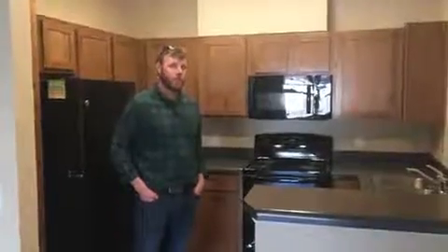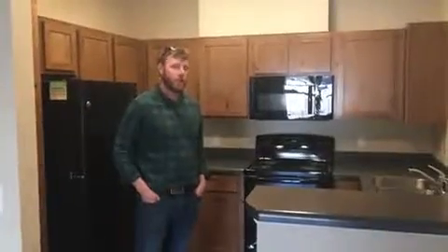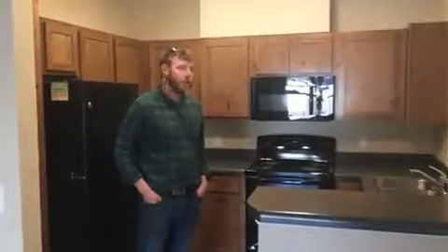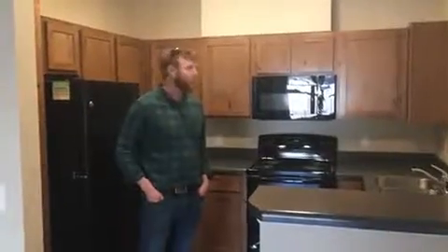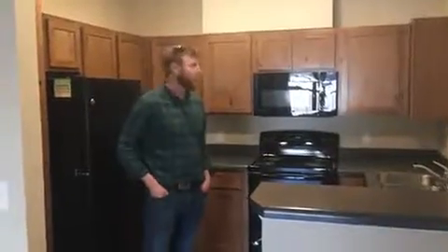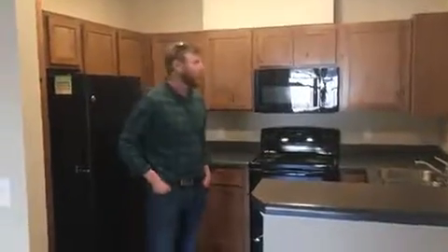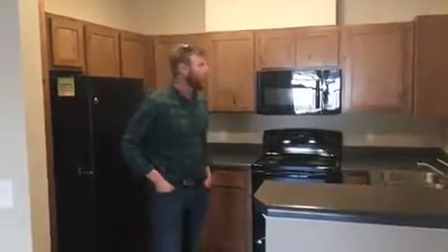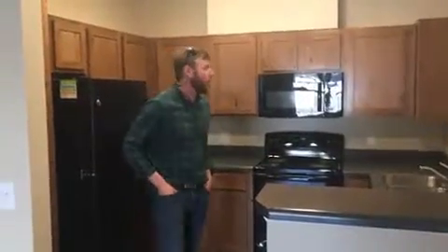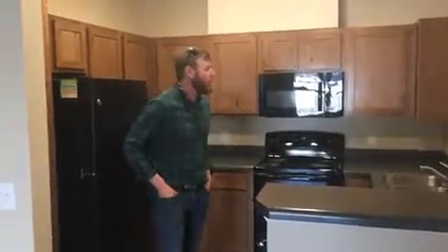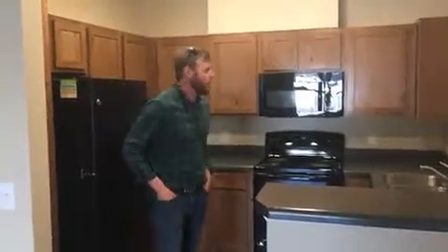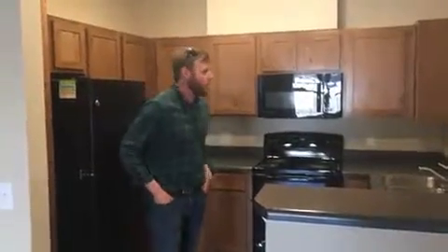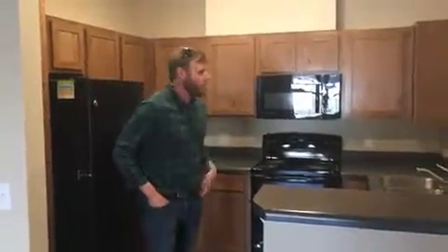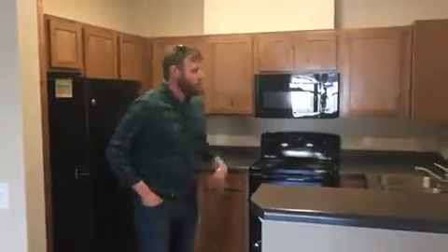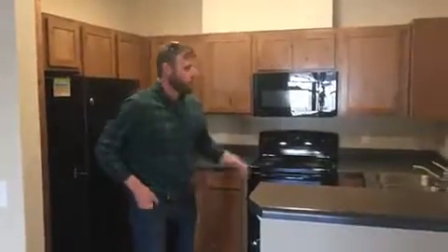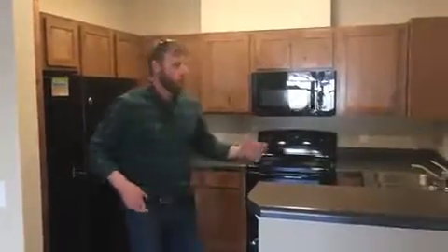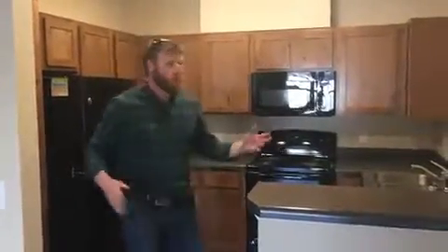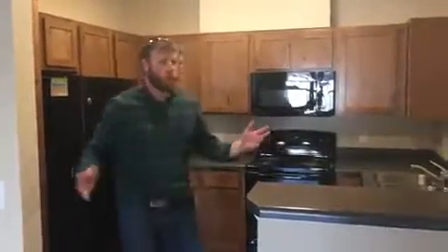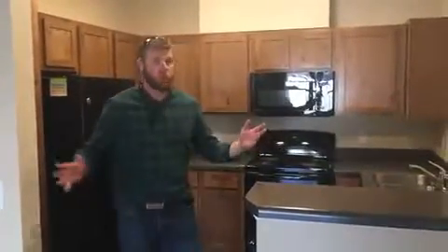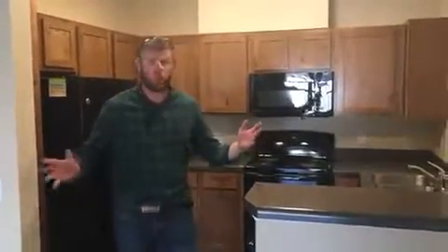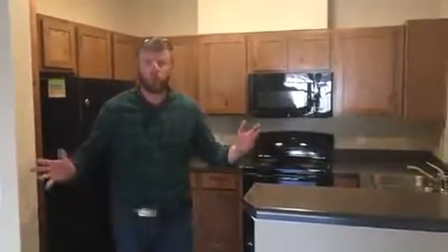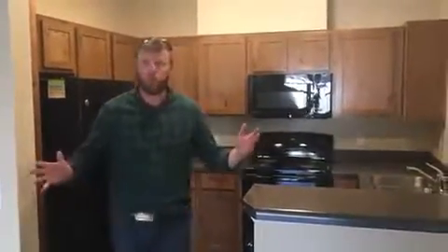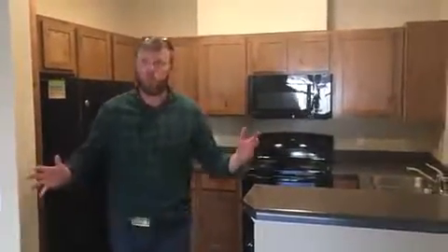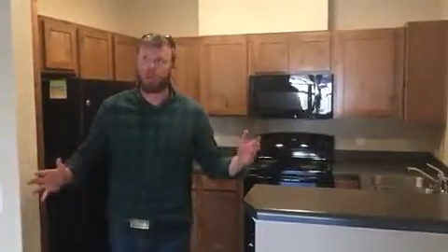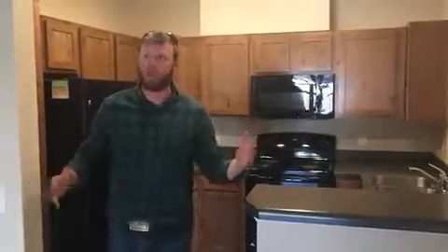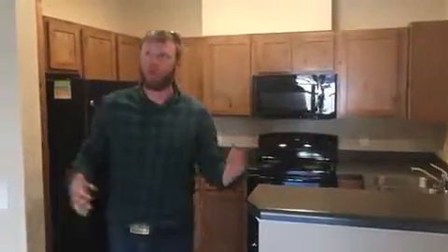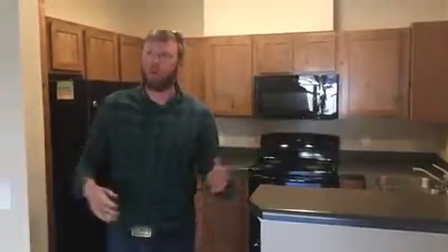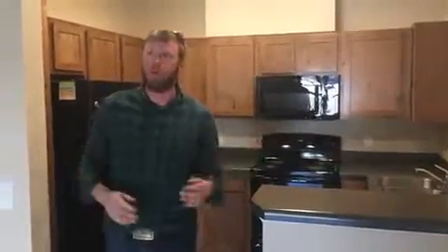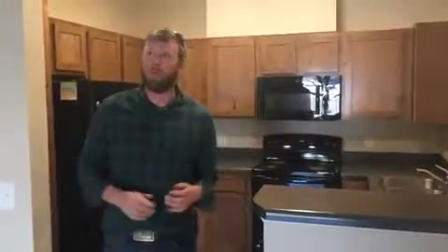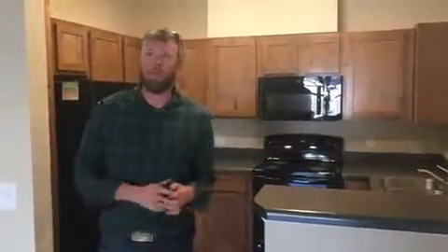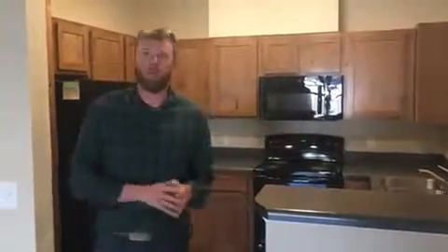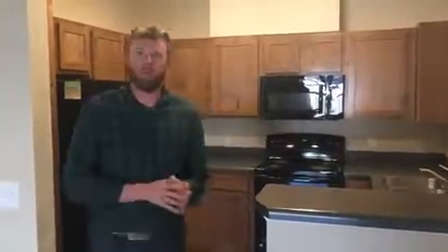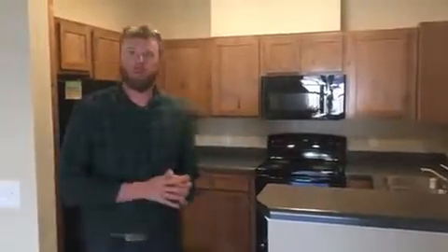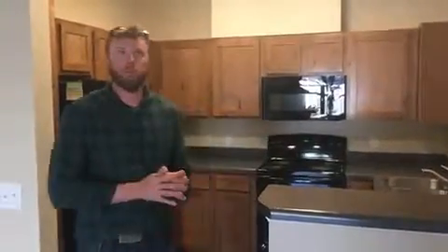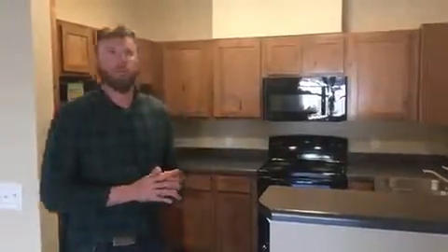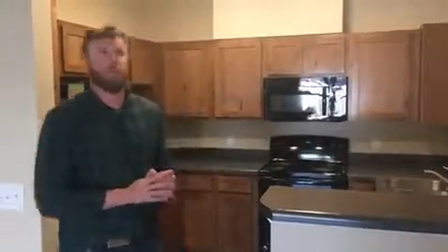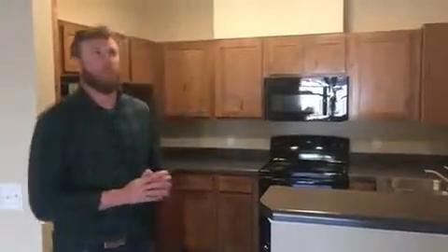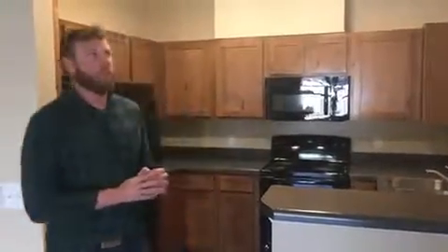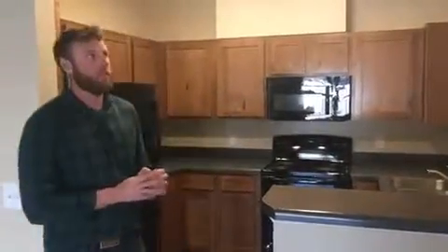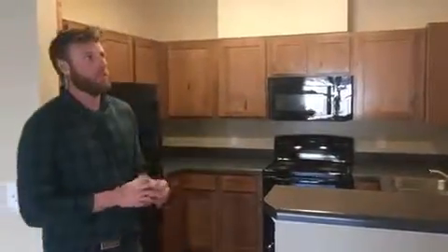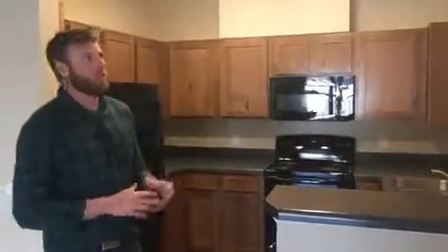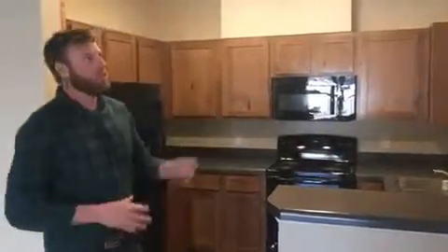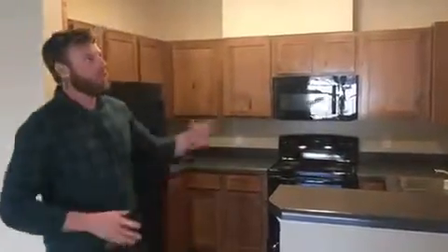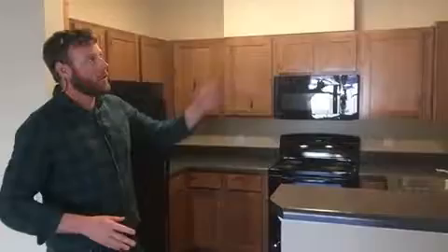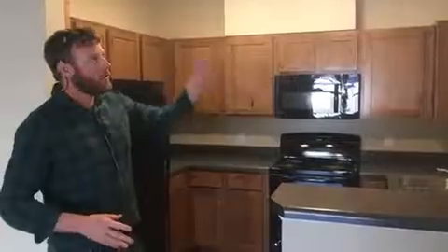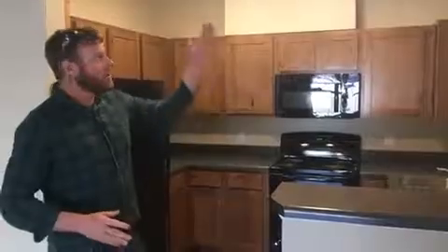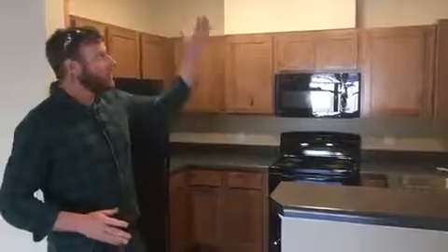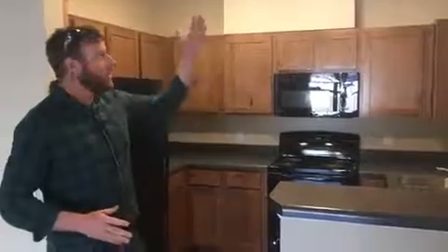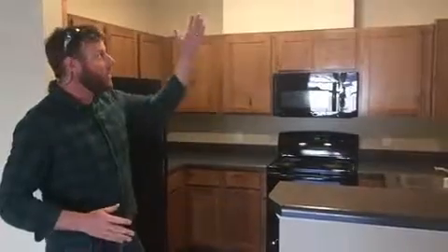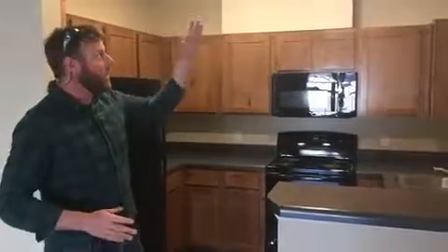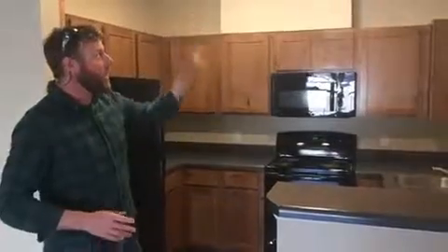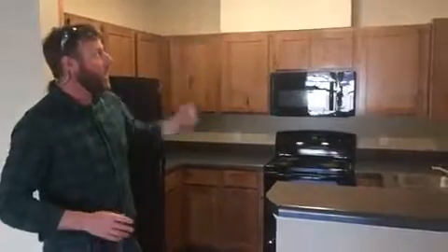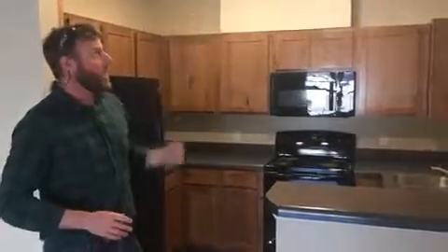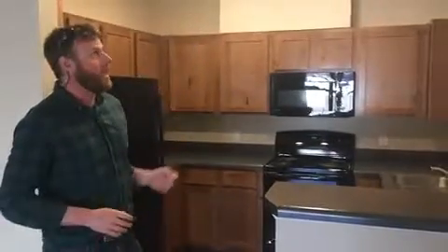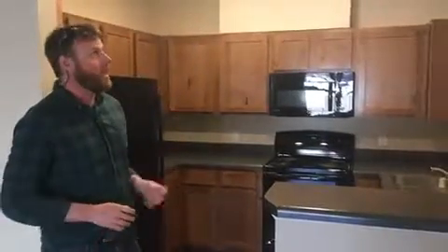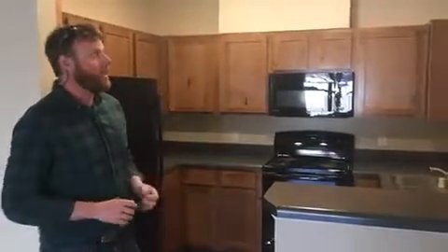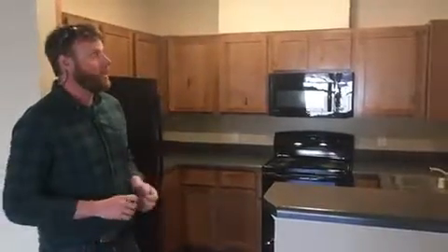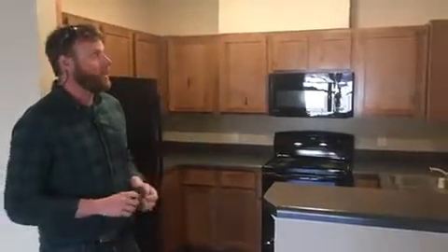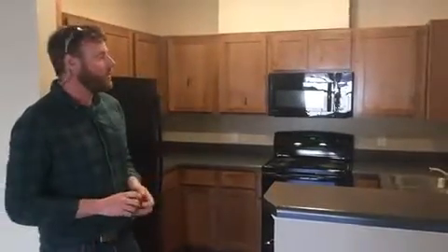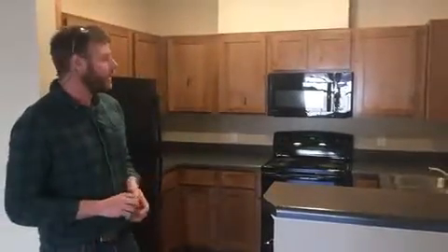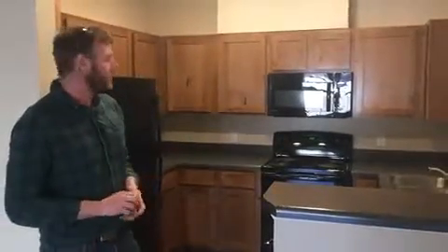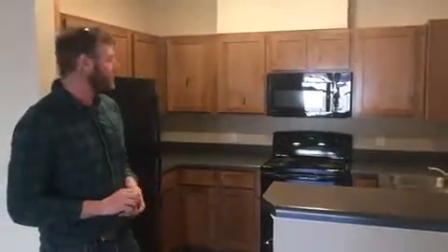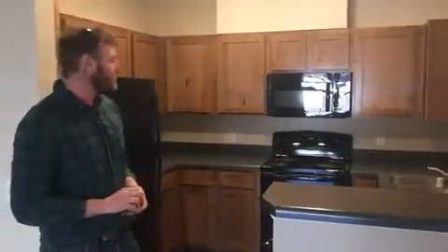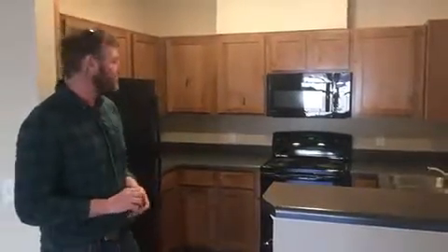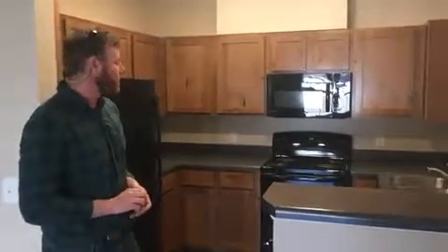Okay, so this is the three bedroom apartment here at the Reserves at Steamboat Springs. You can see the high and empty ceilings.